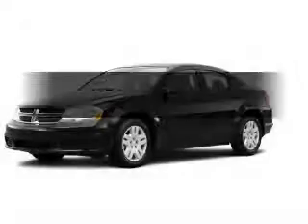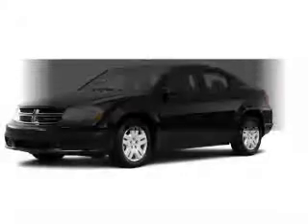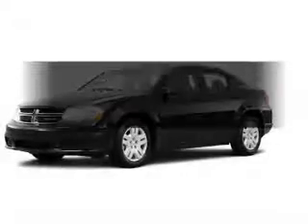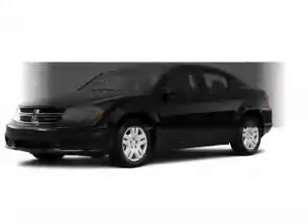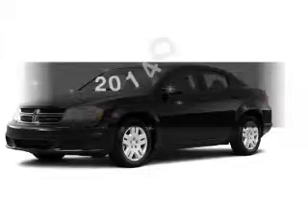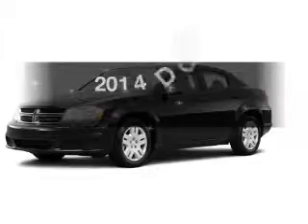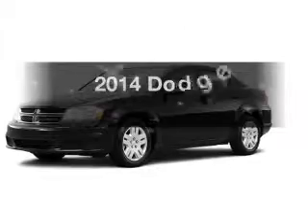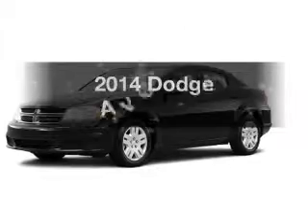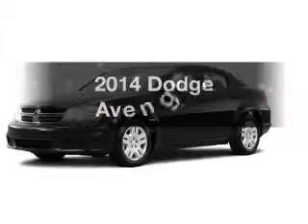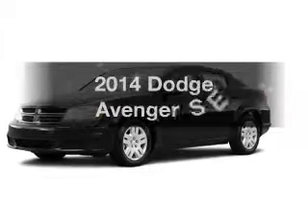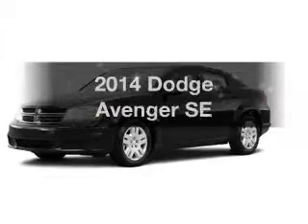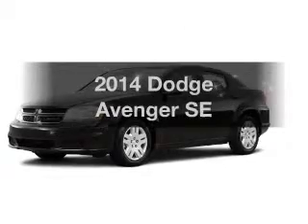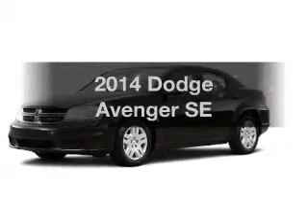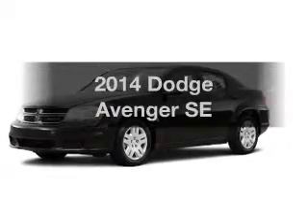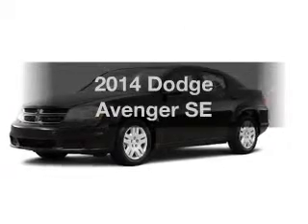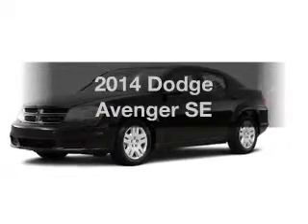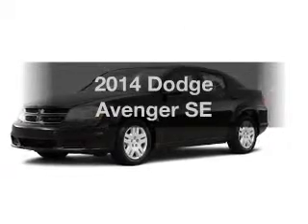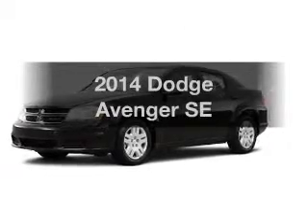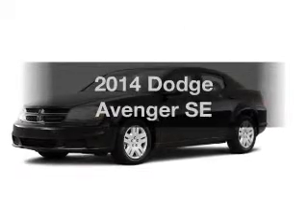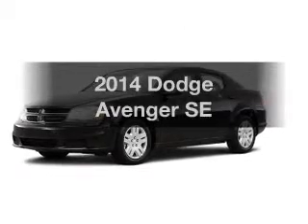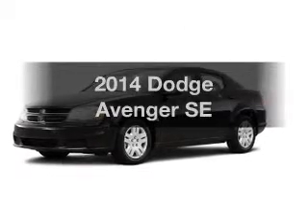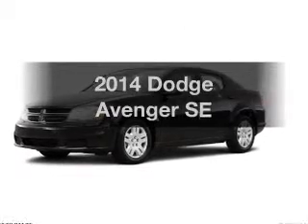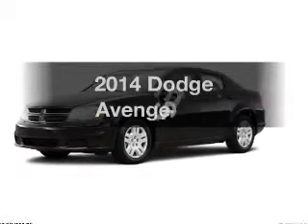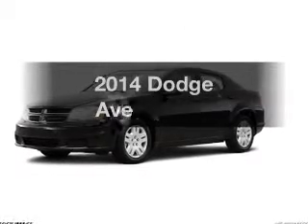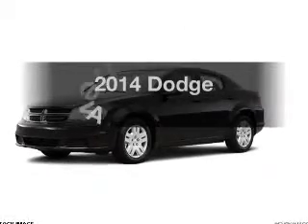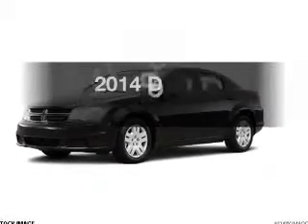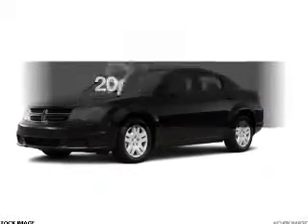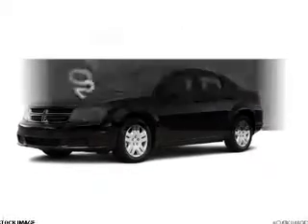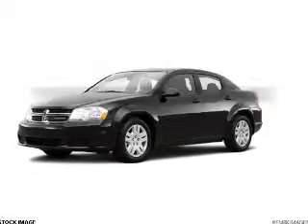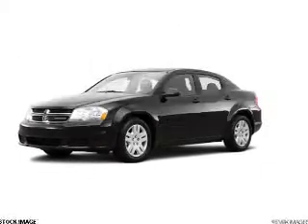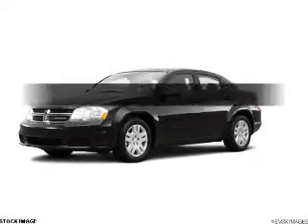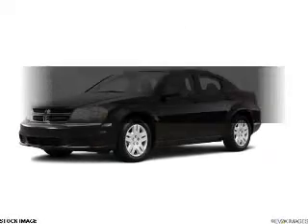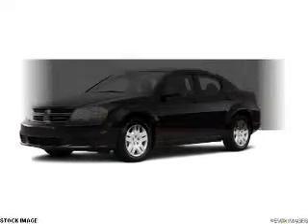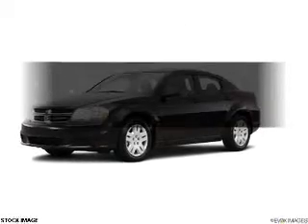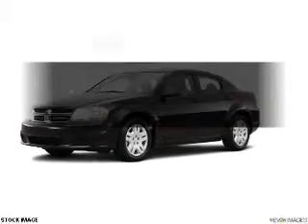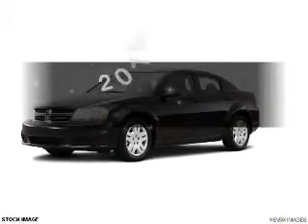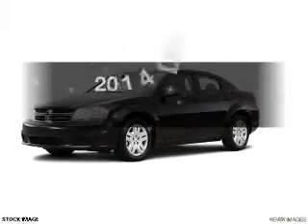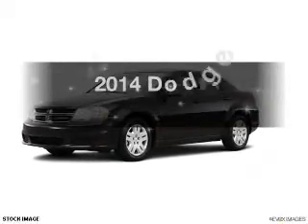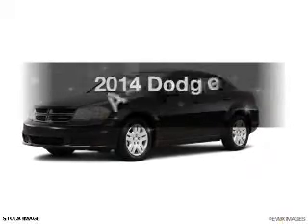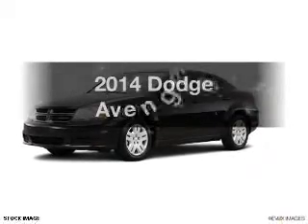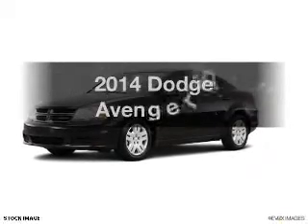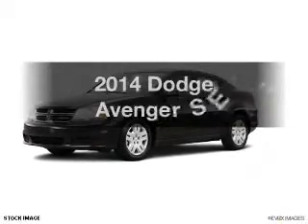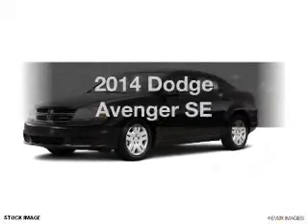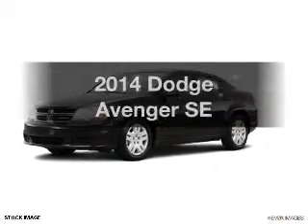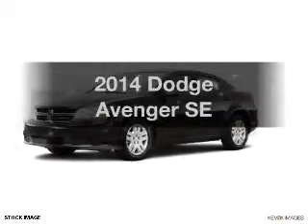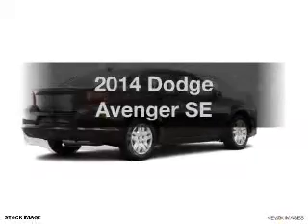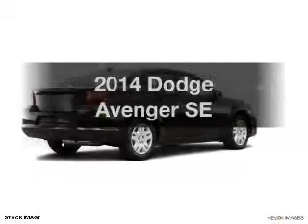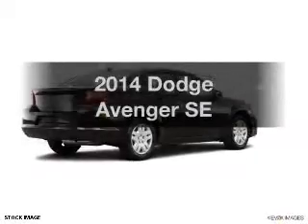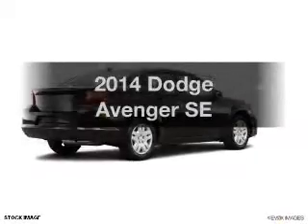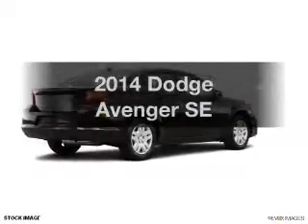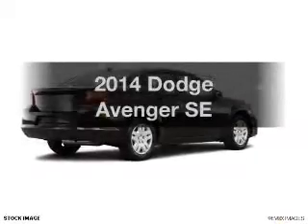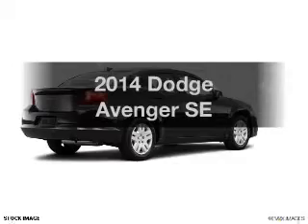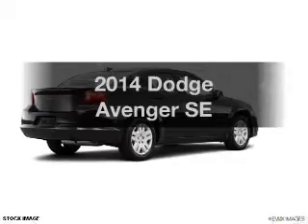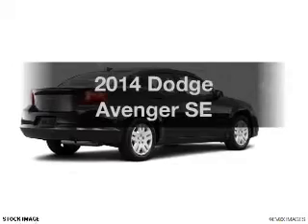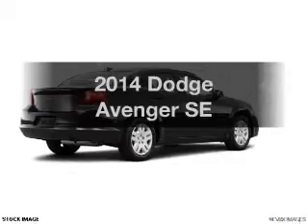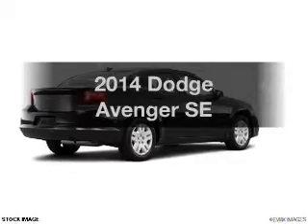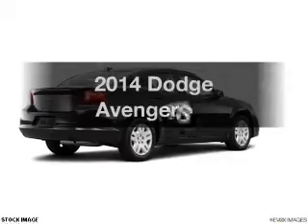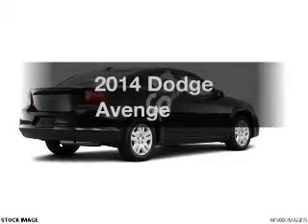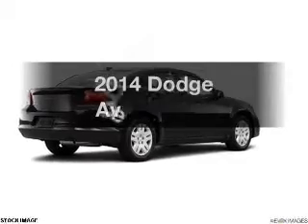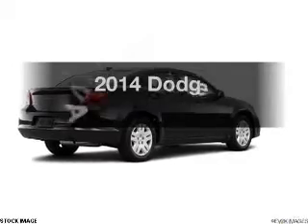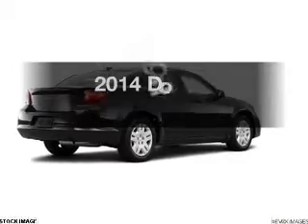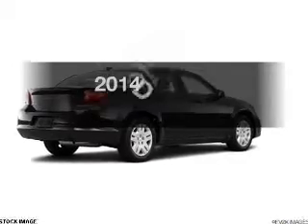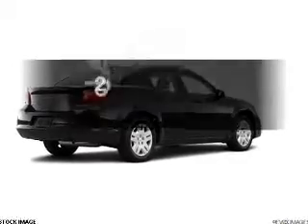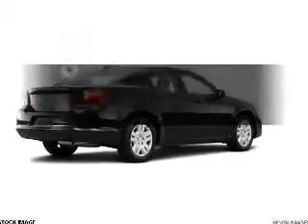Get noticed in this 2014 Dodge Avenger. If you're looking for a first-rate auto, this one could be yours today.